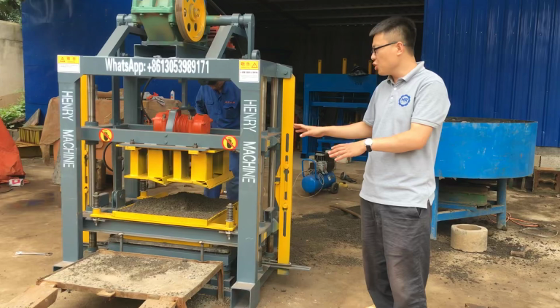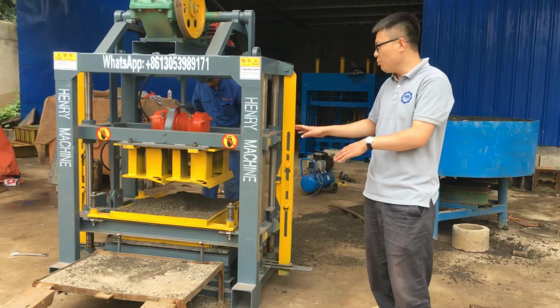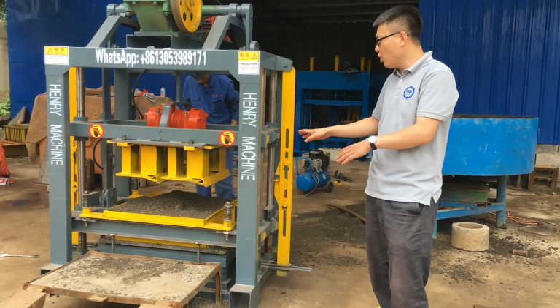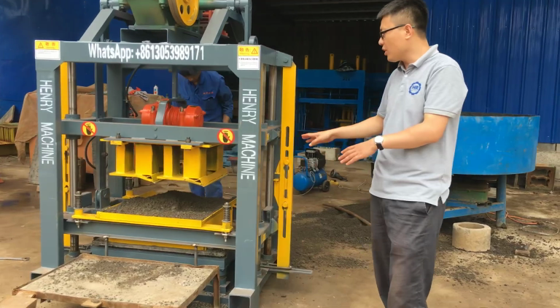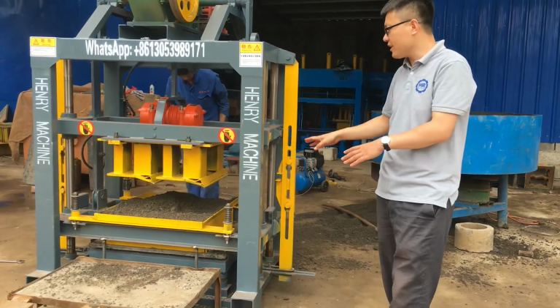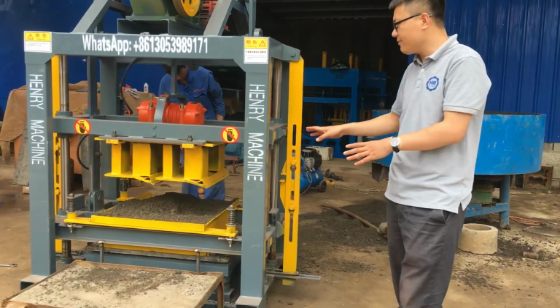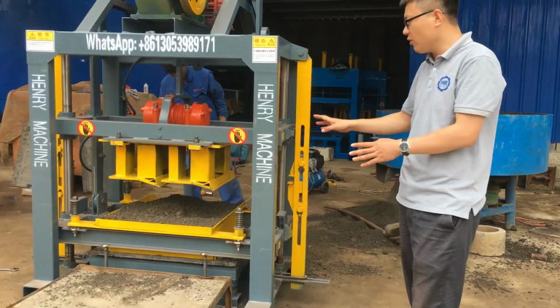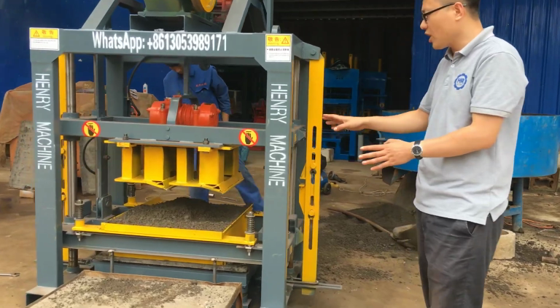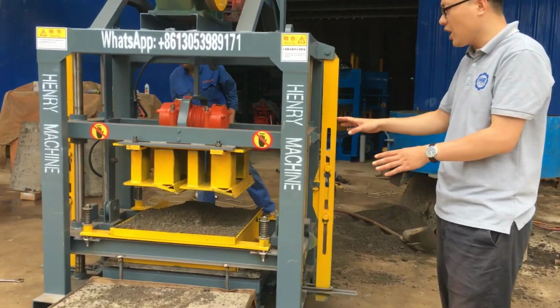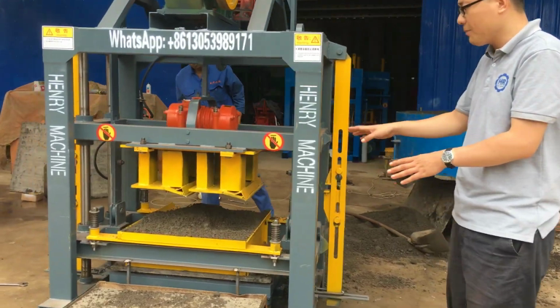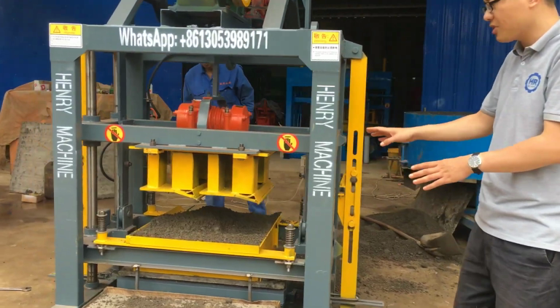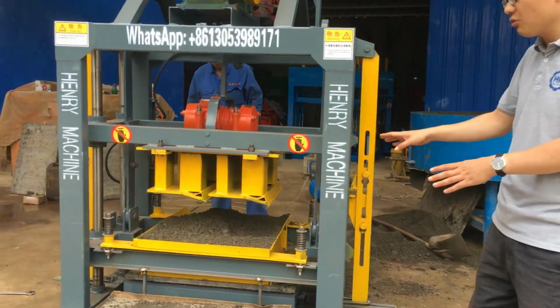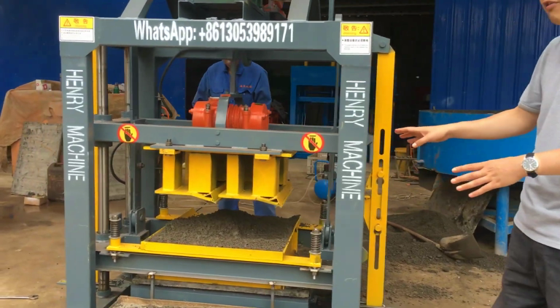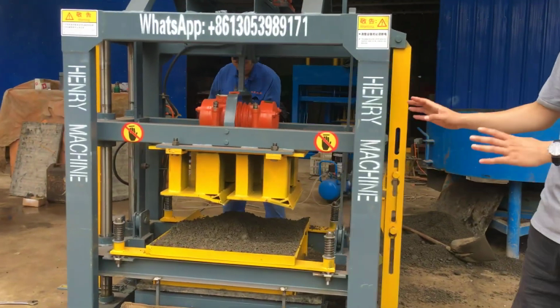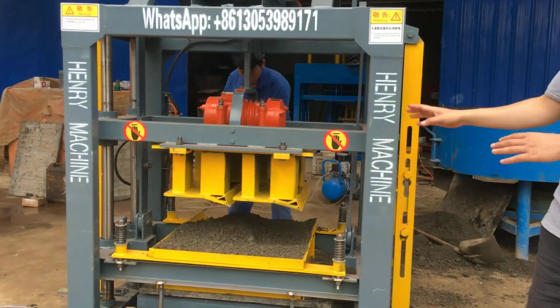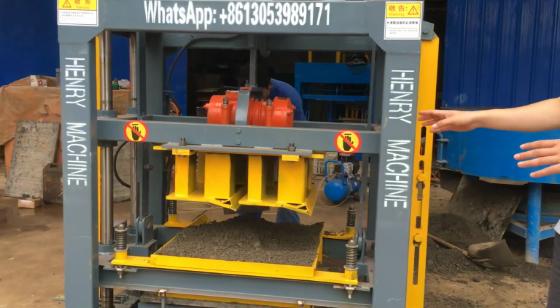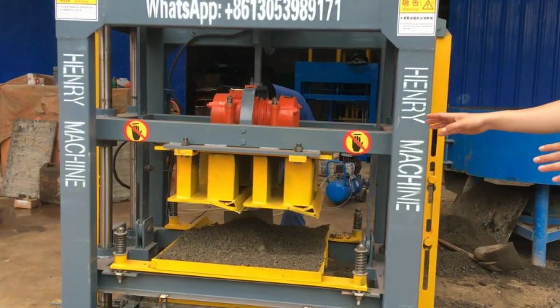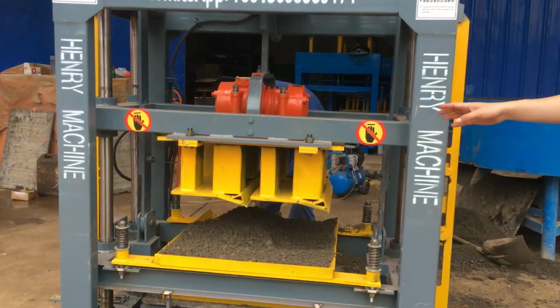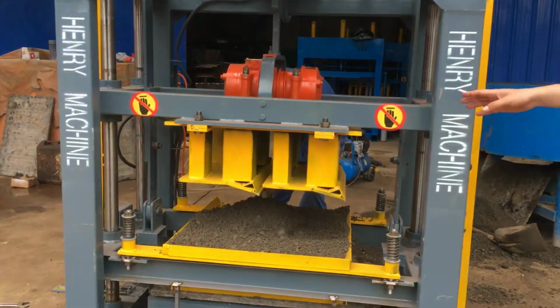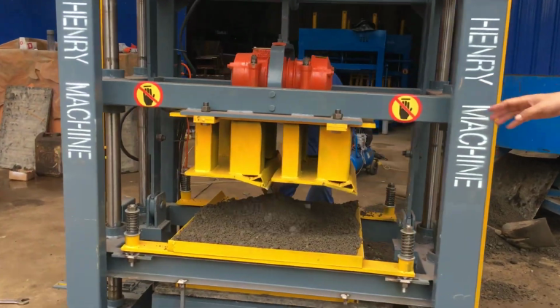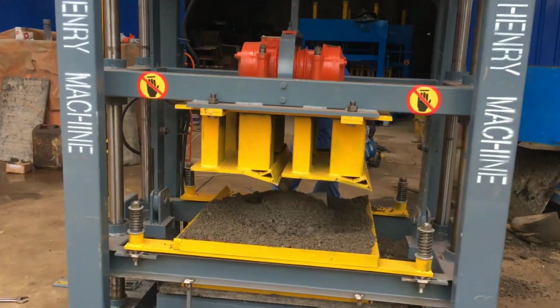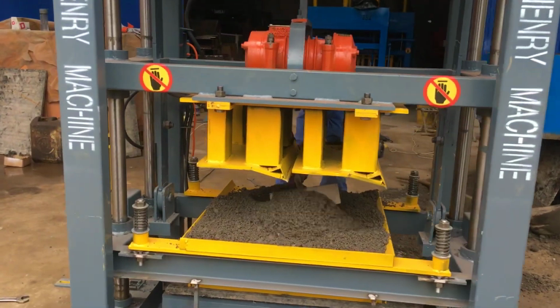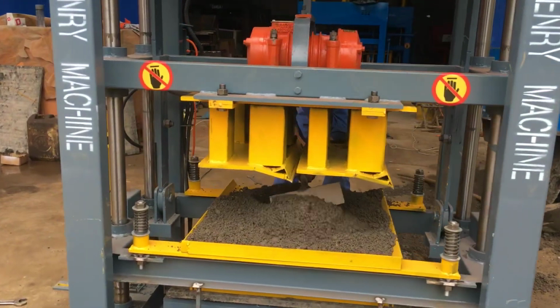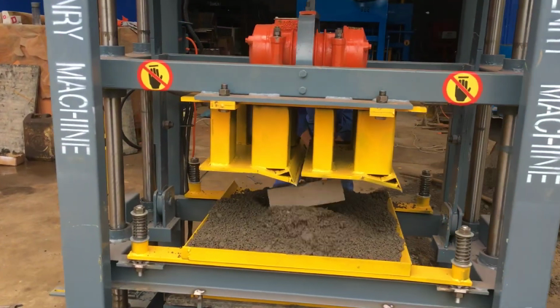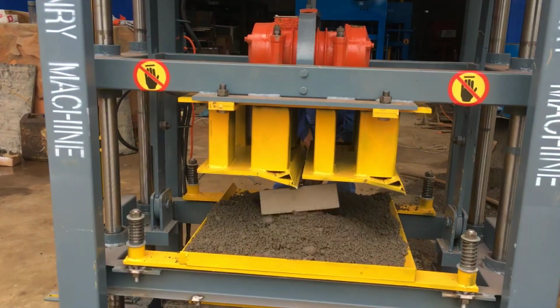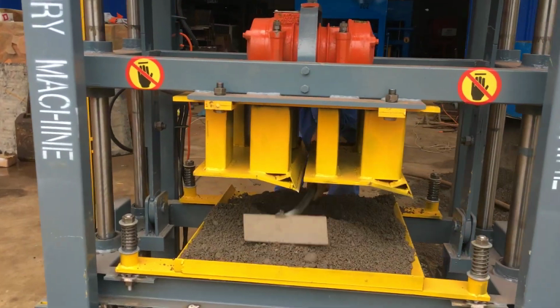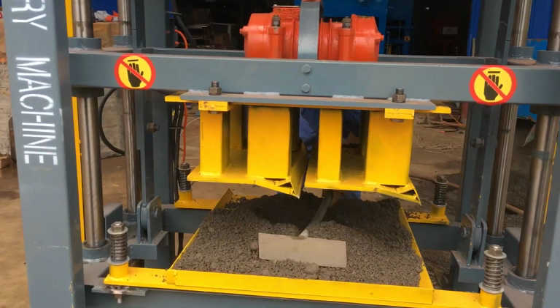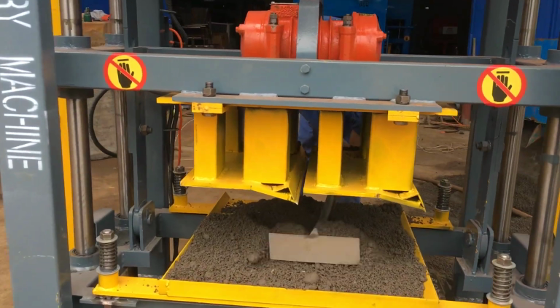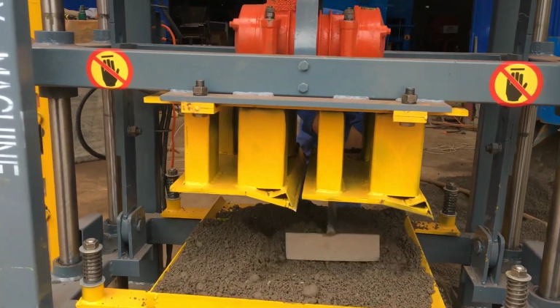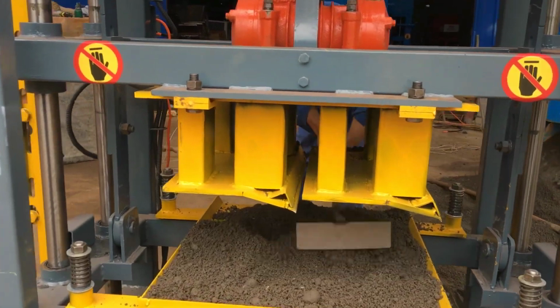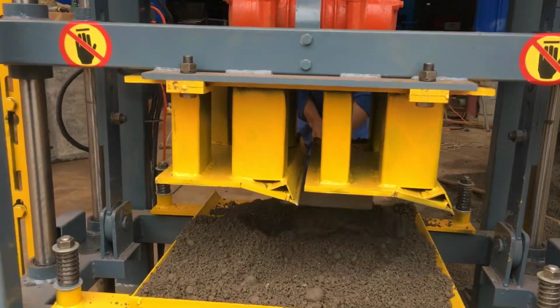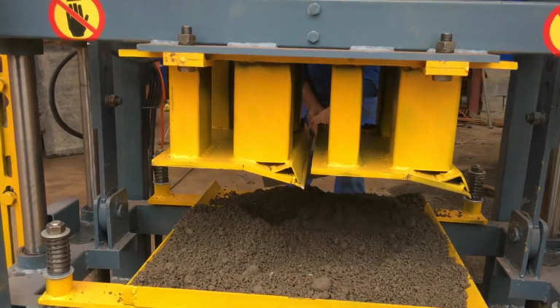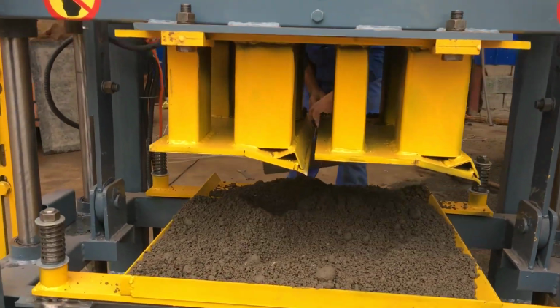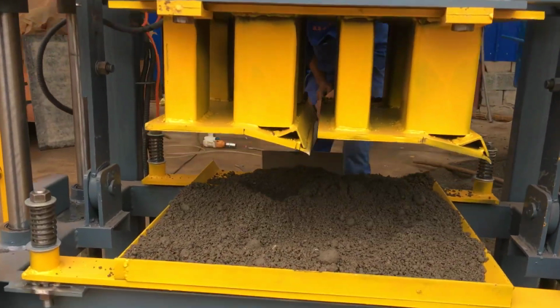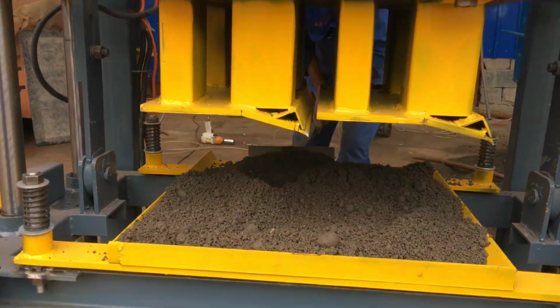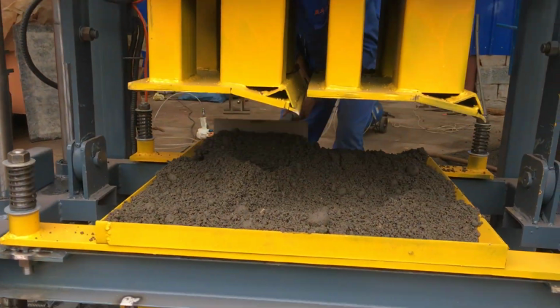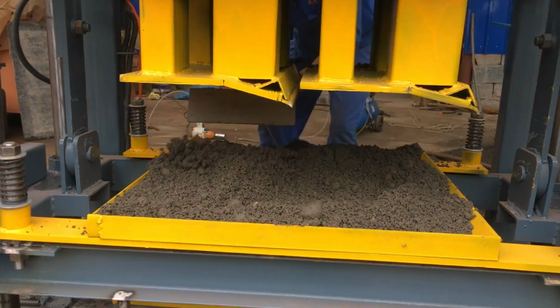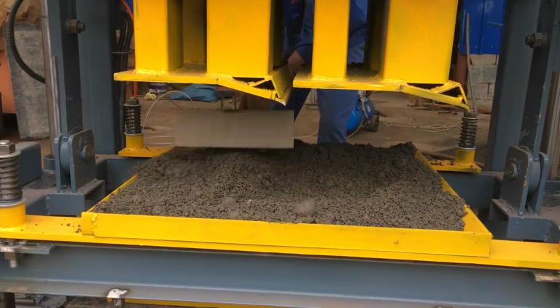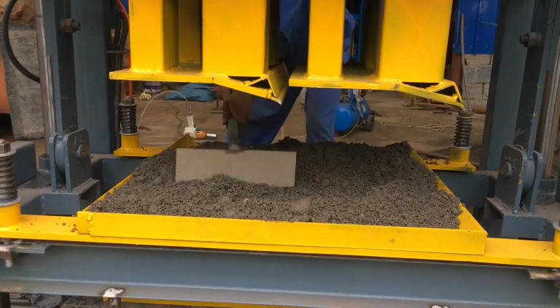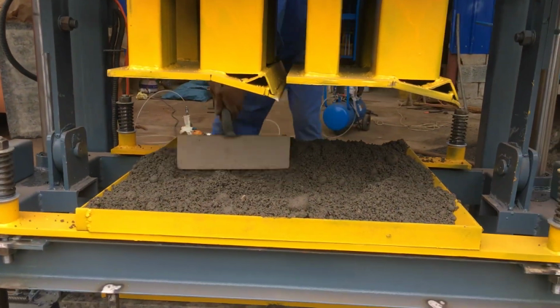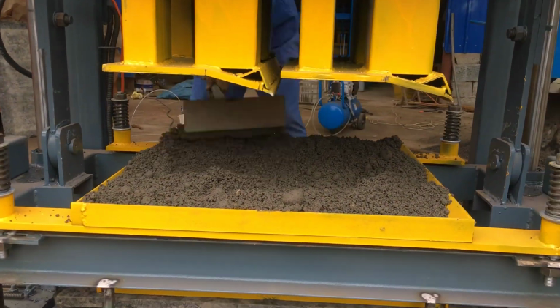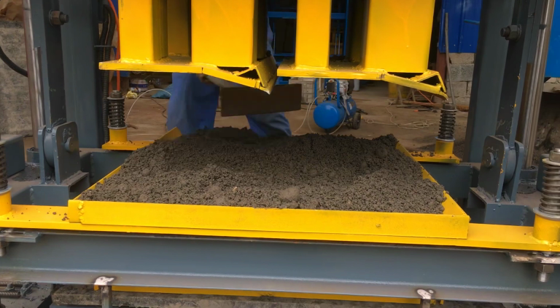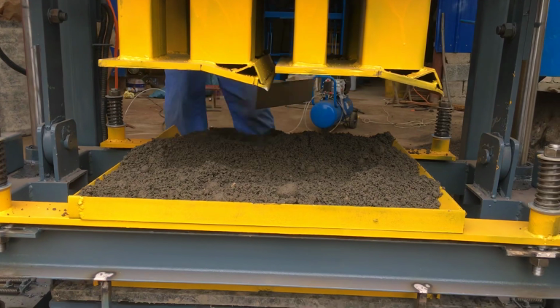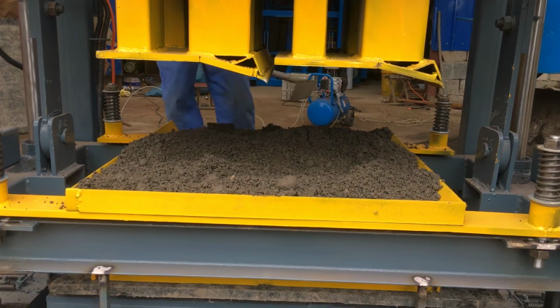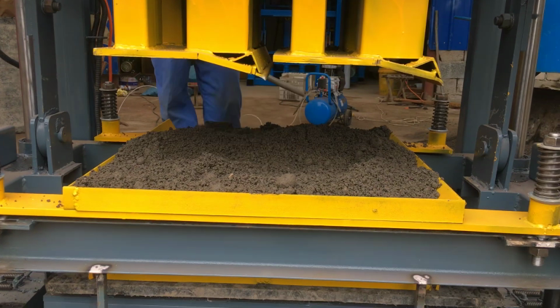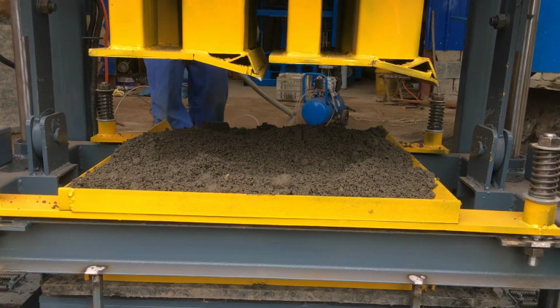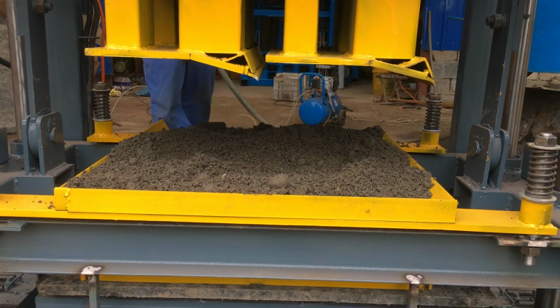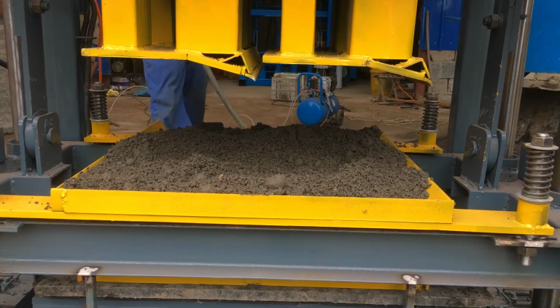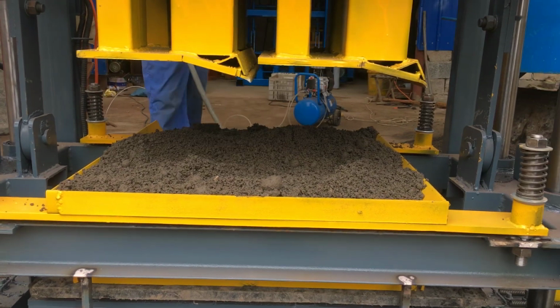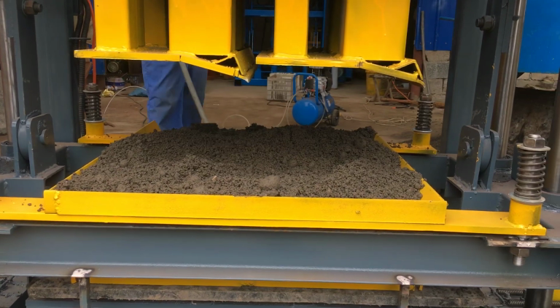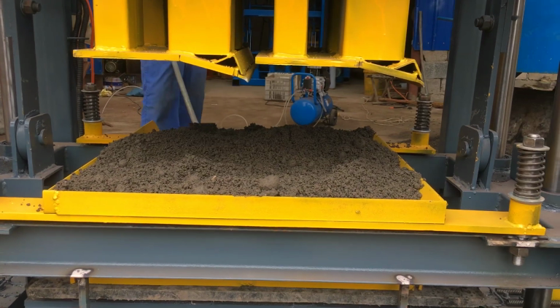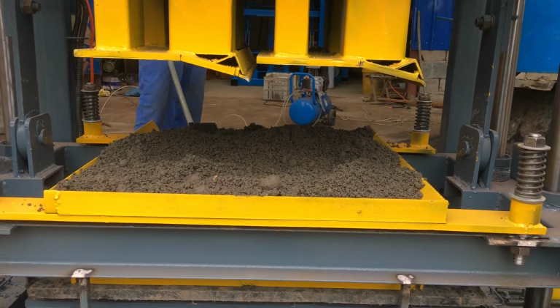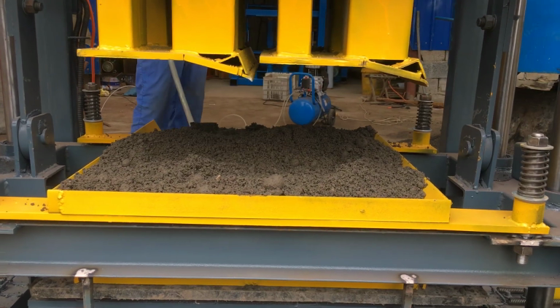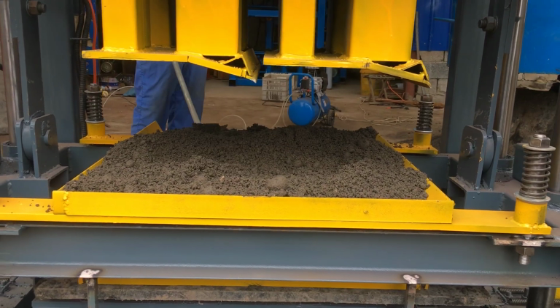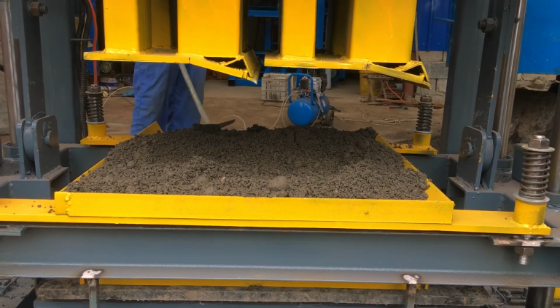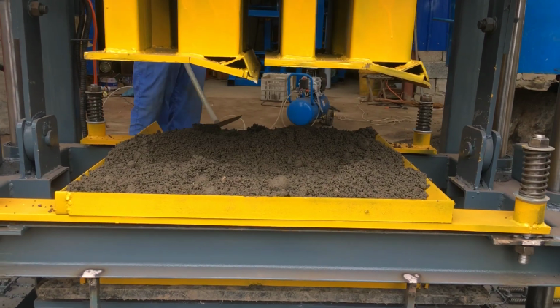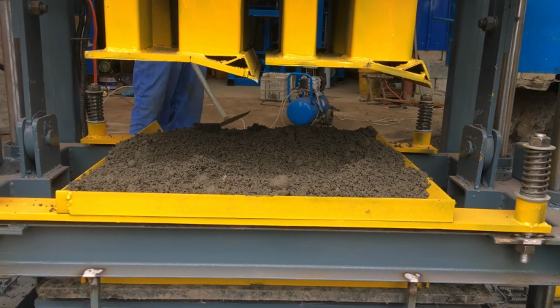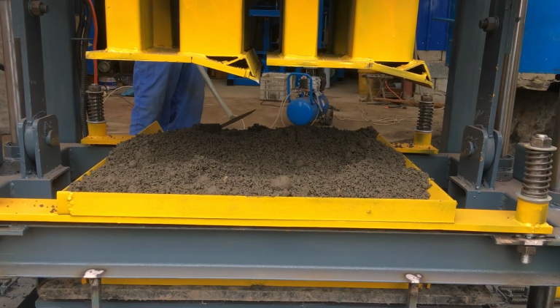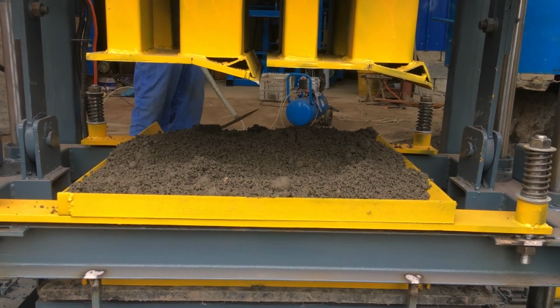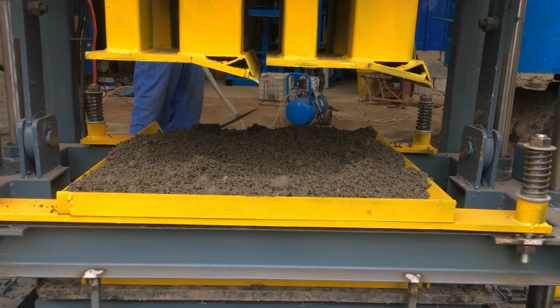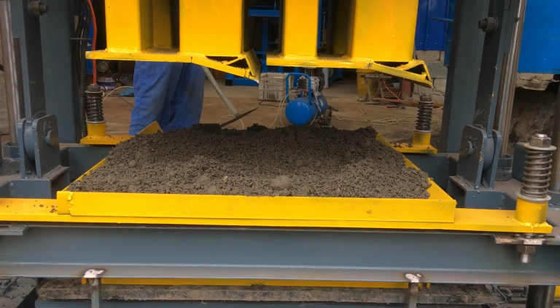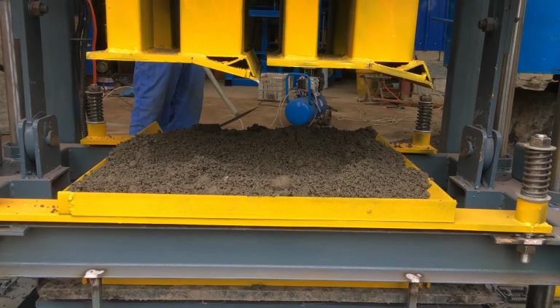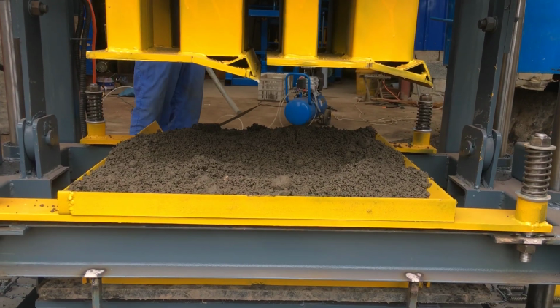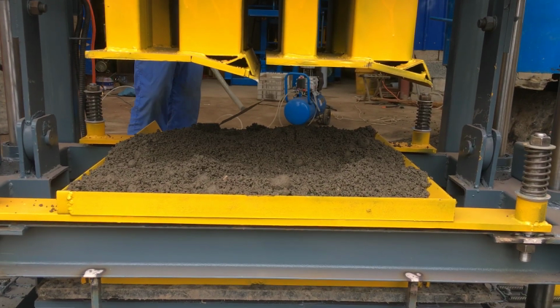This new mold is for the cup stone, for the cups. Now my workers are feeding the material into the mold box.